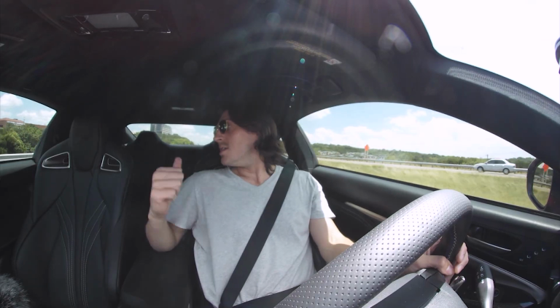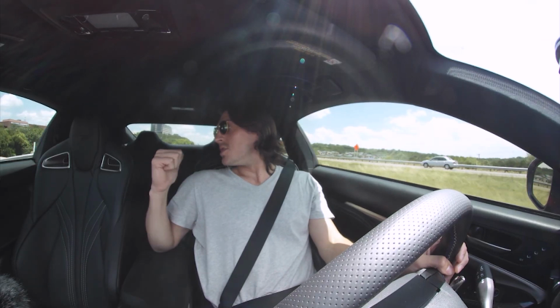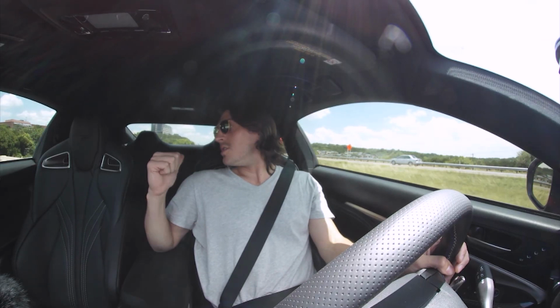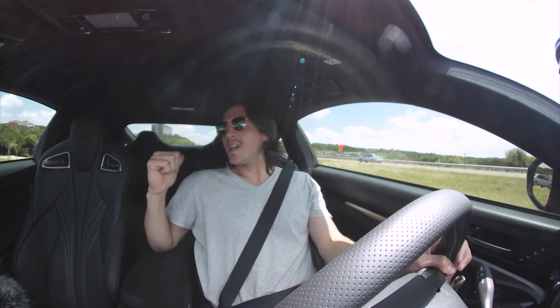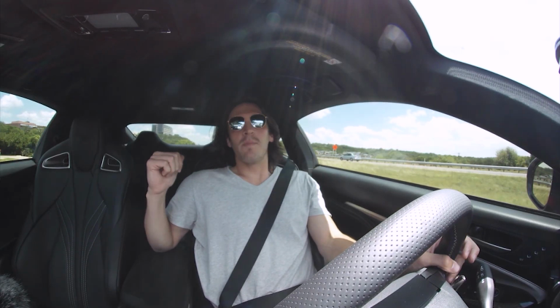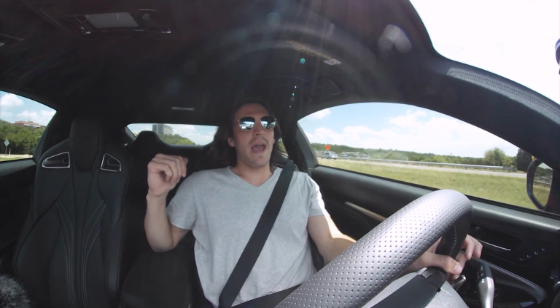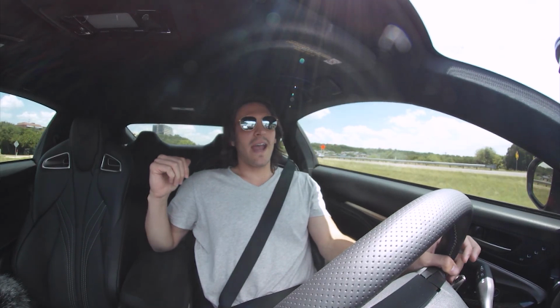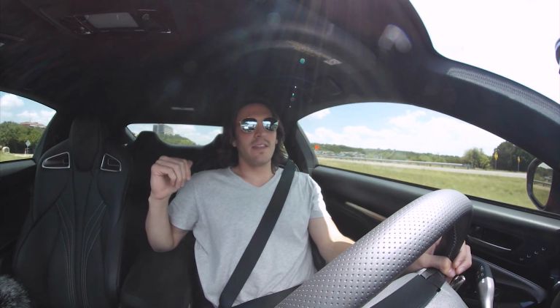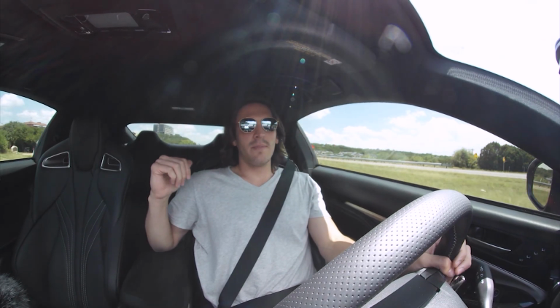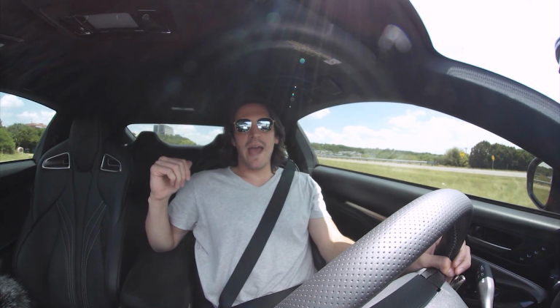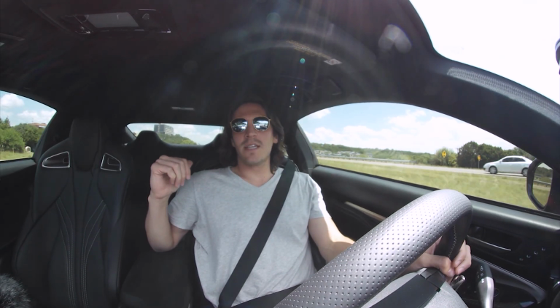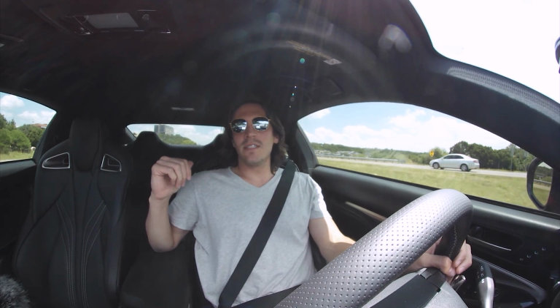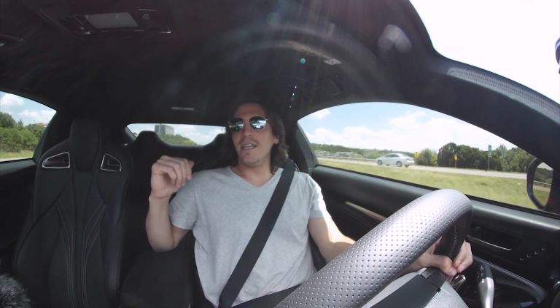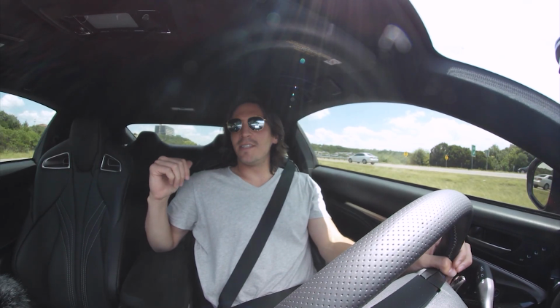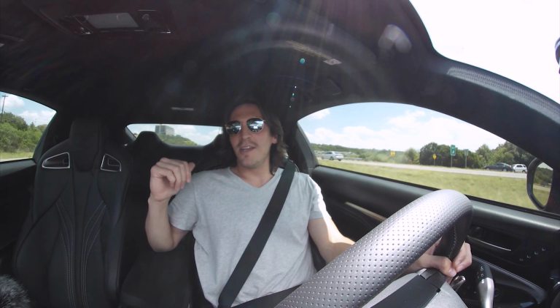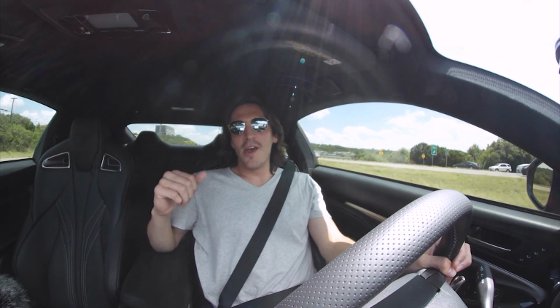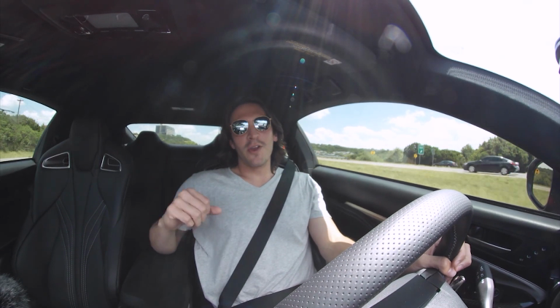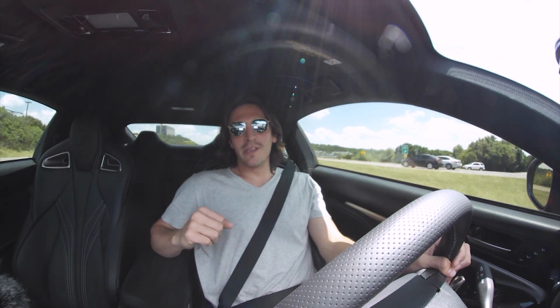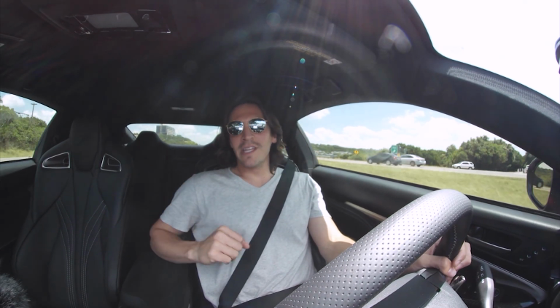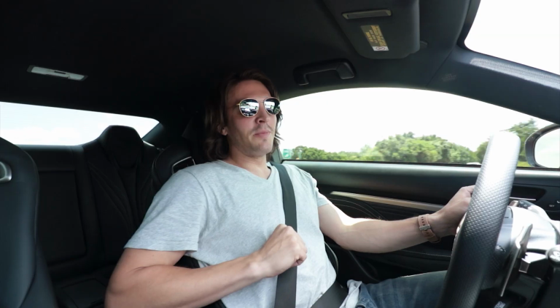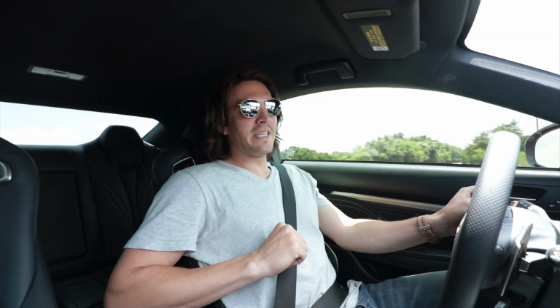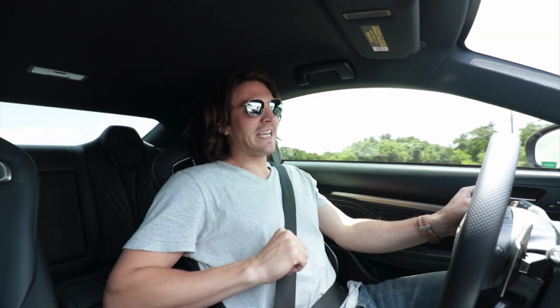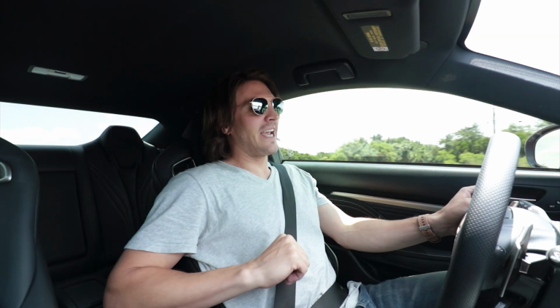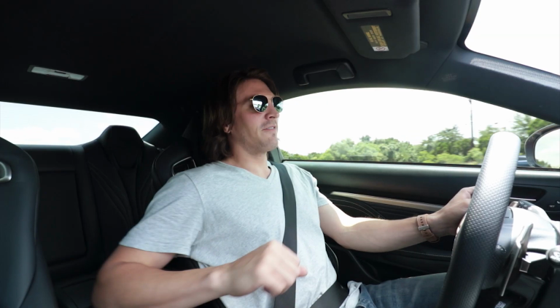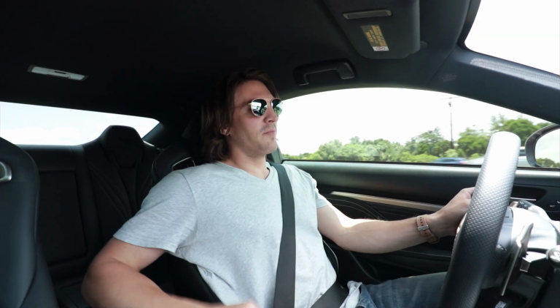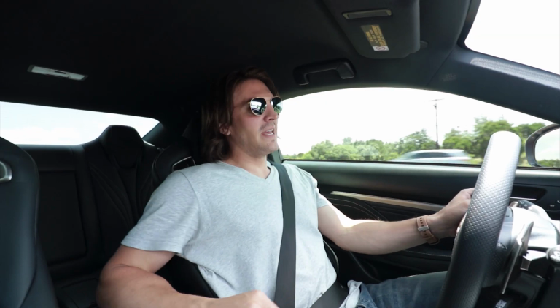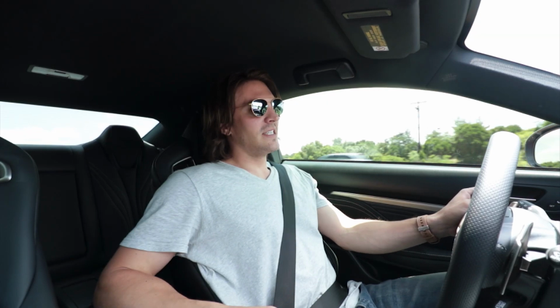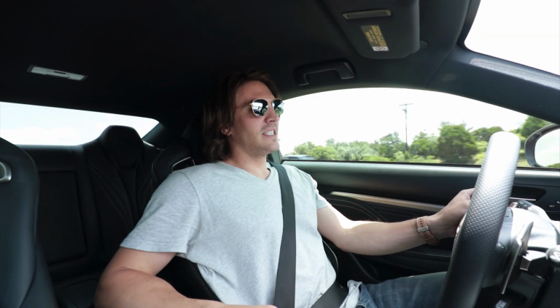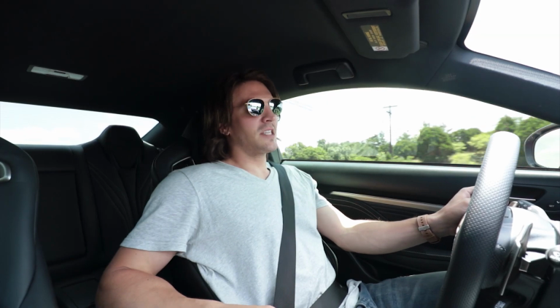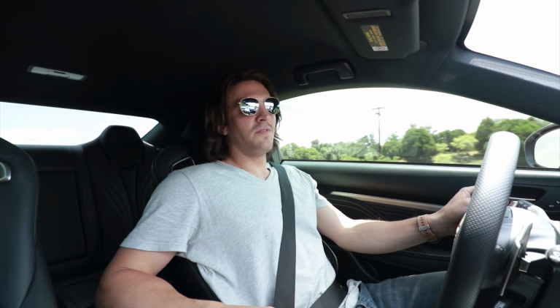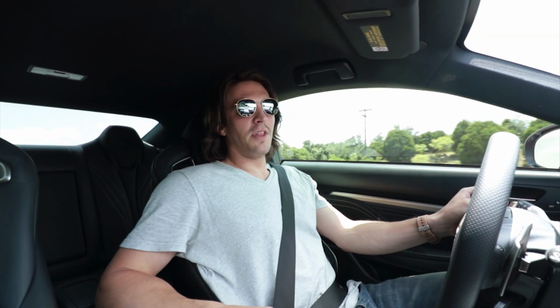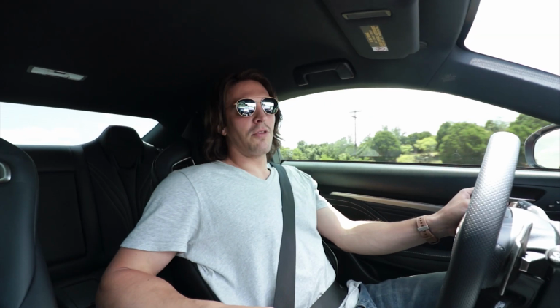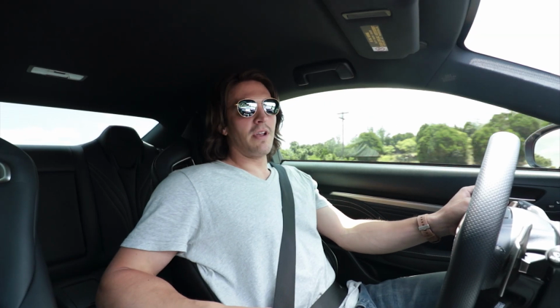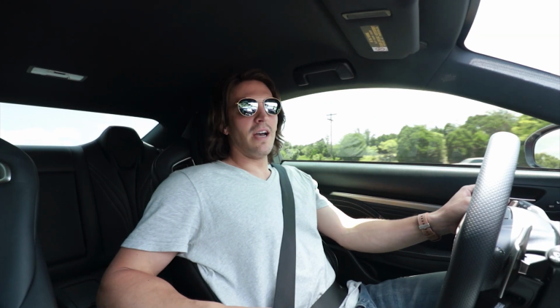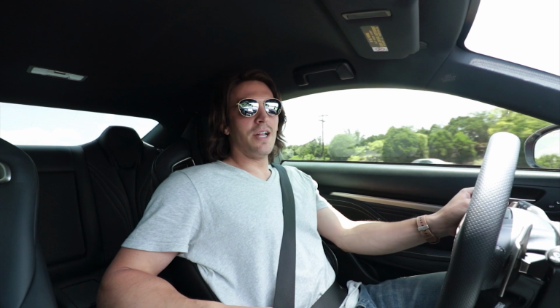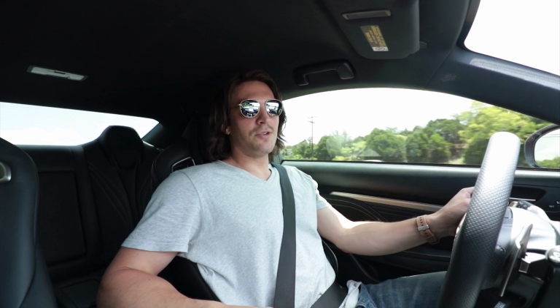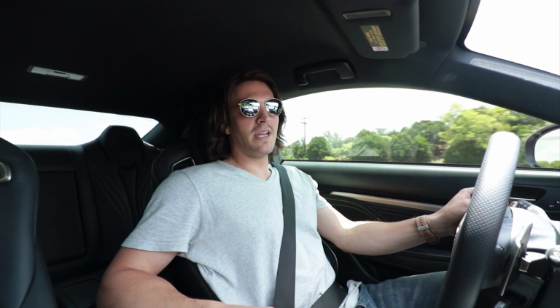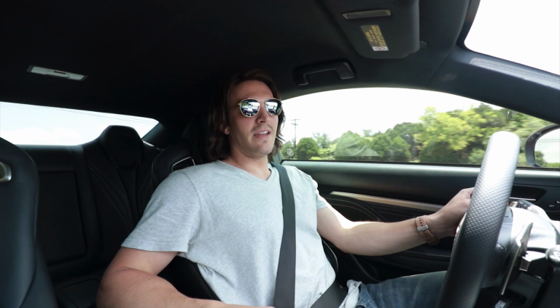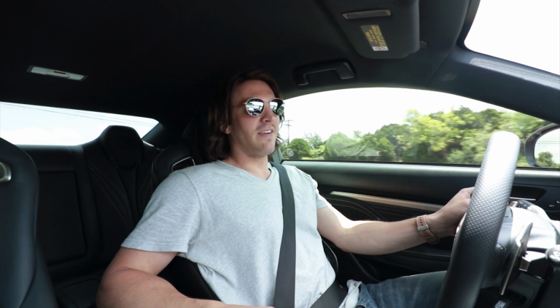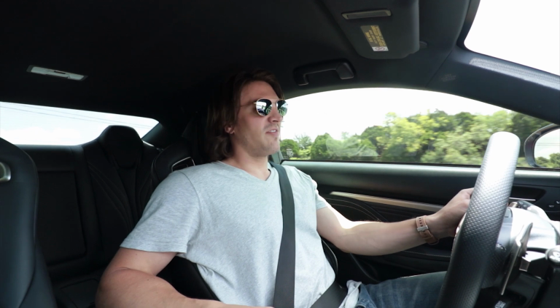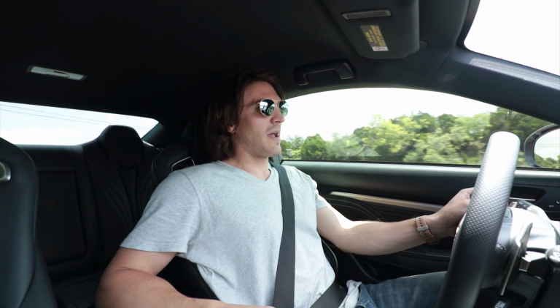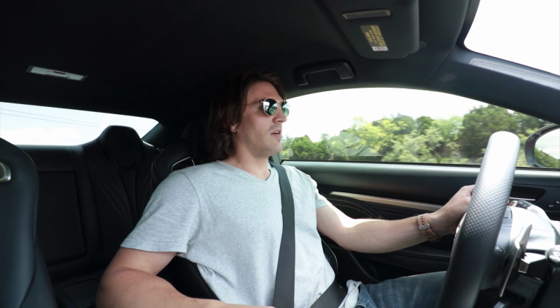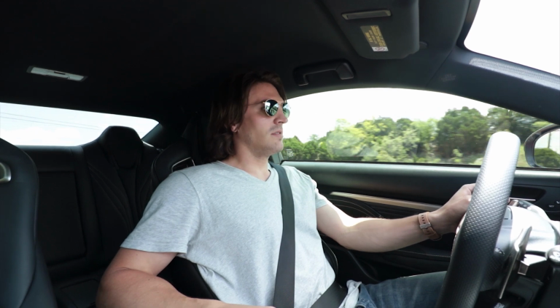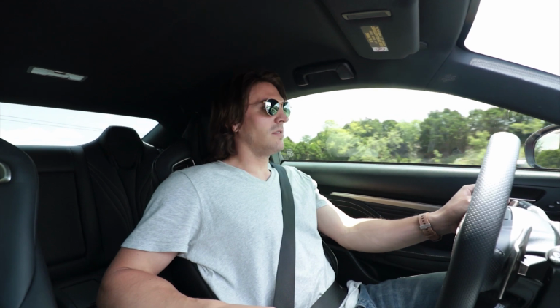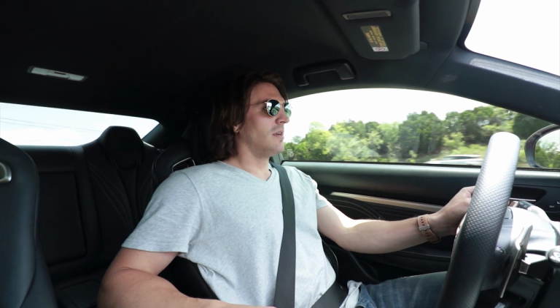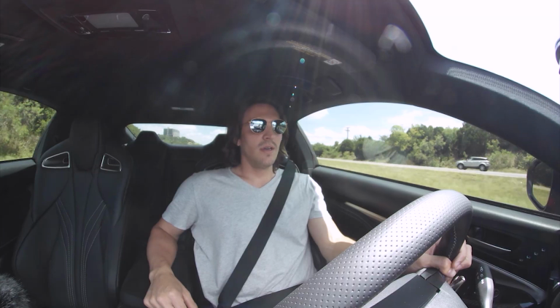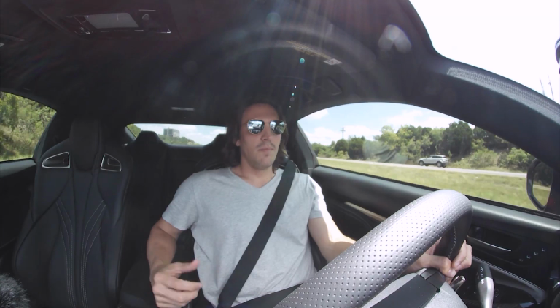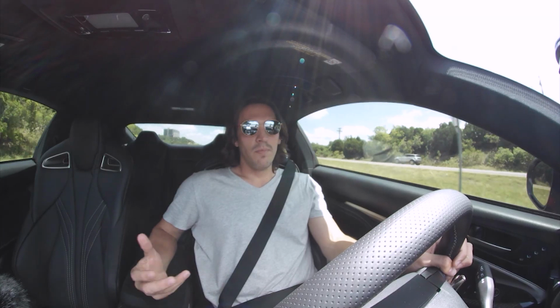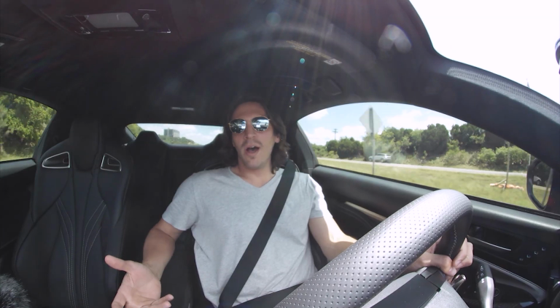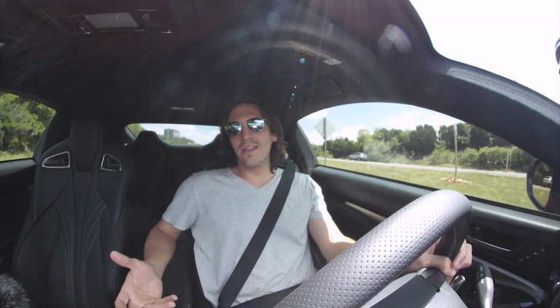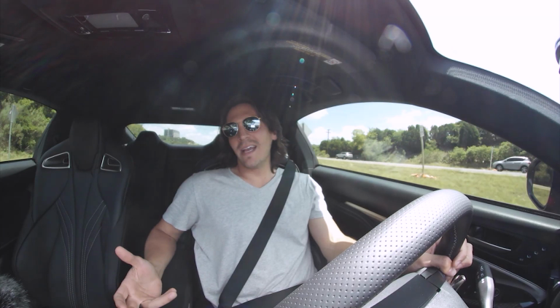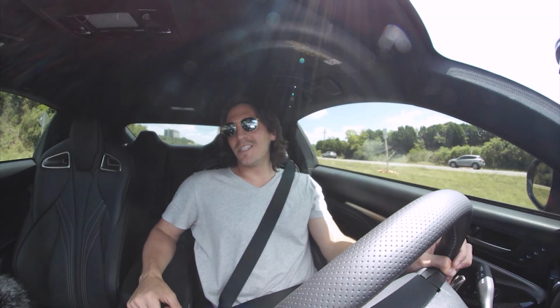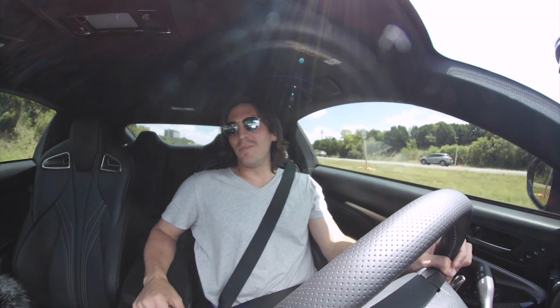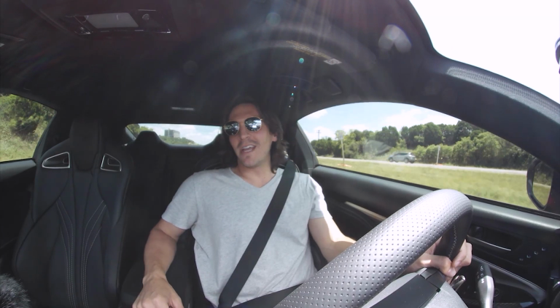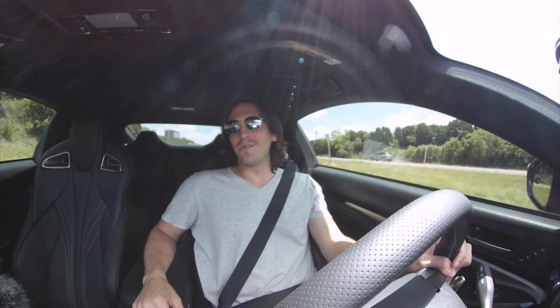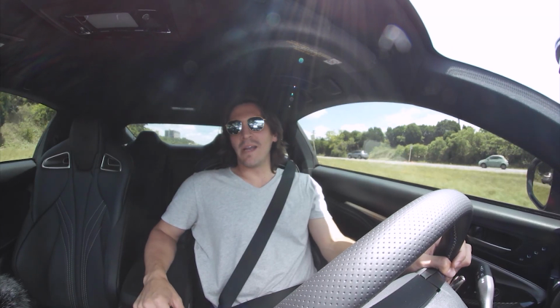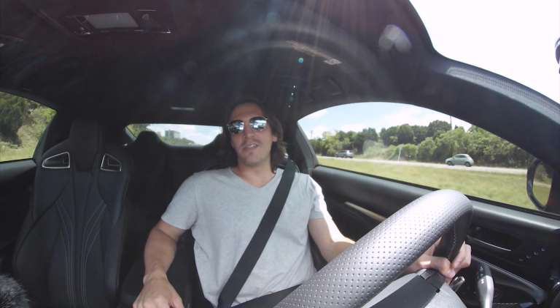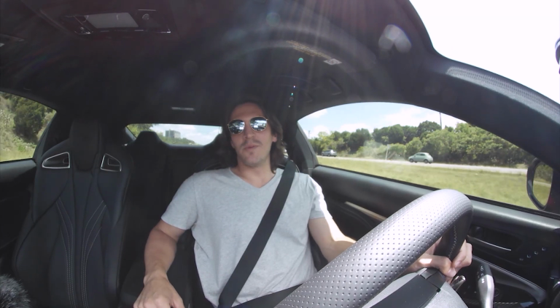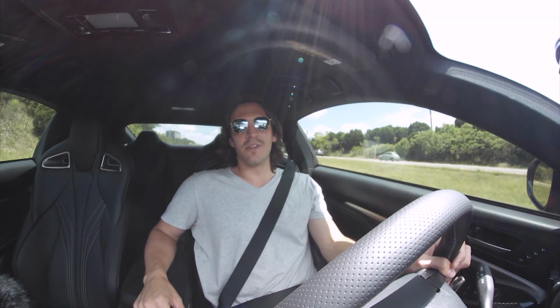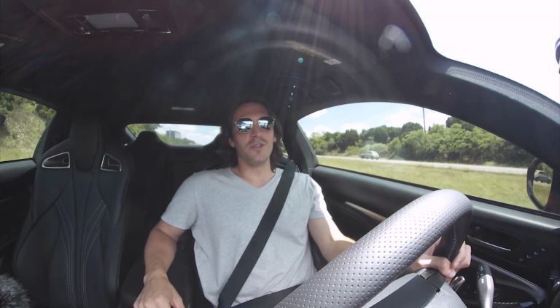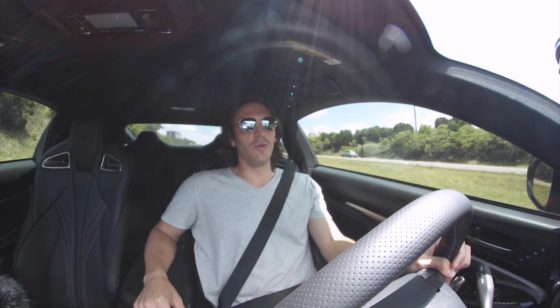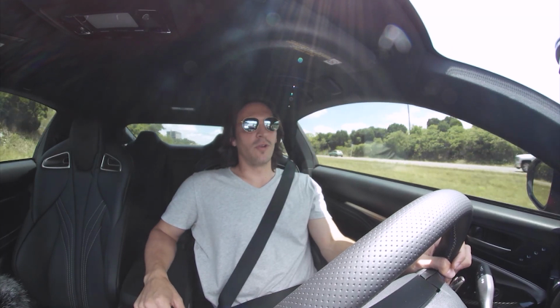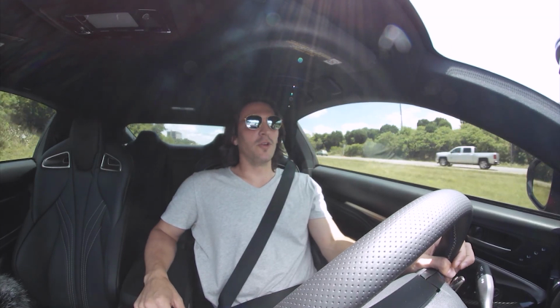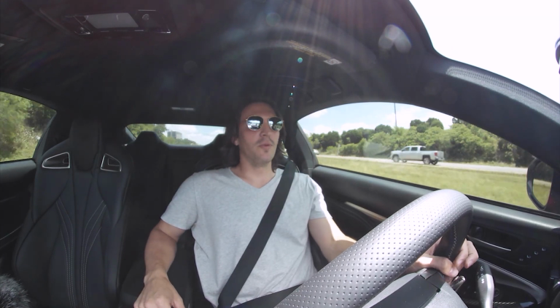Looking at the back seats, they're a little bit tight for me at 6'3" and 195 pounds, but that's to be expected with a two-door coupe.